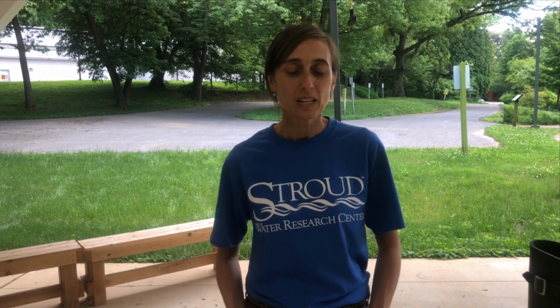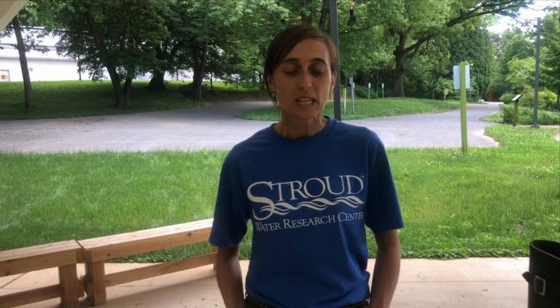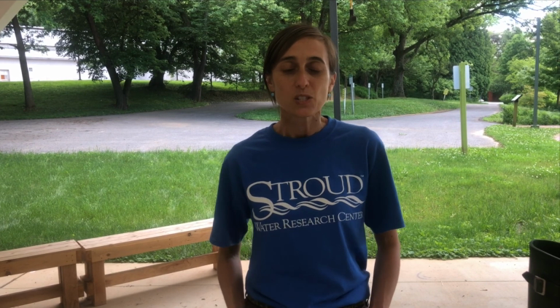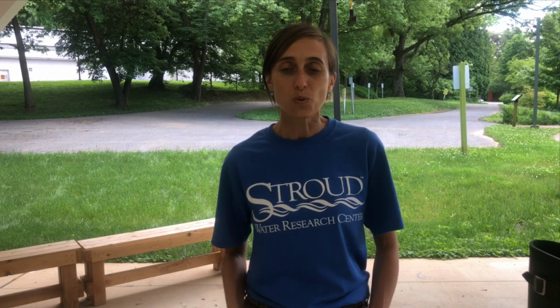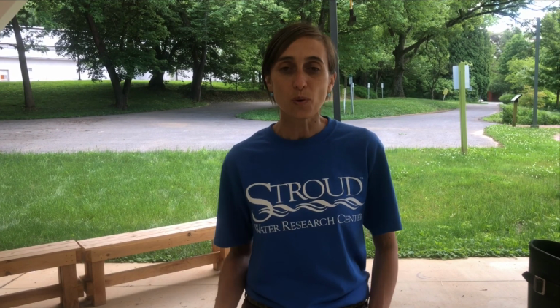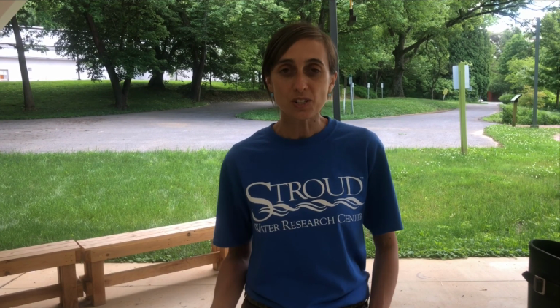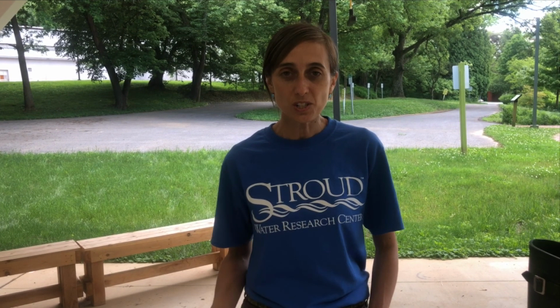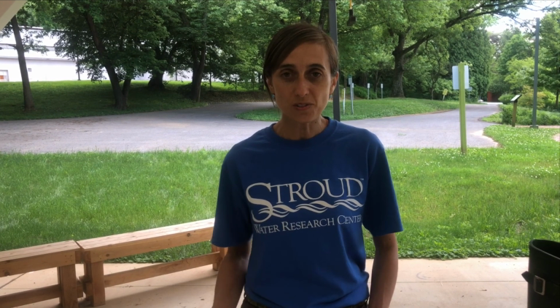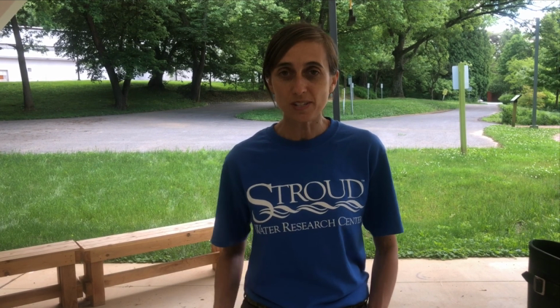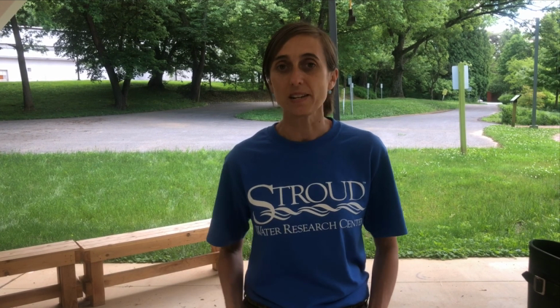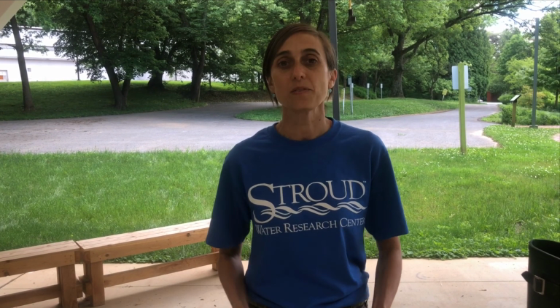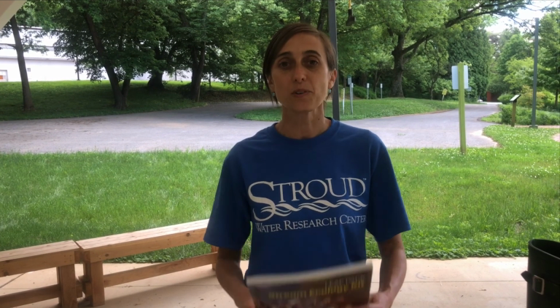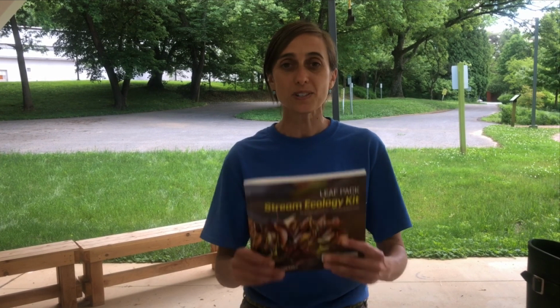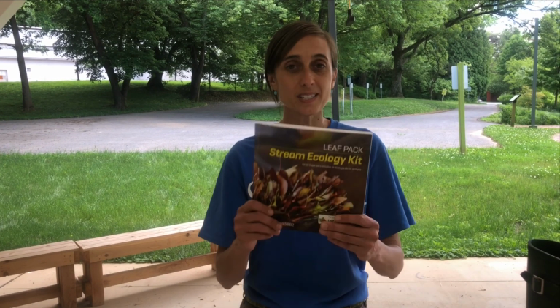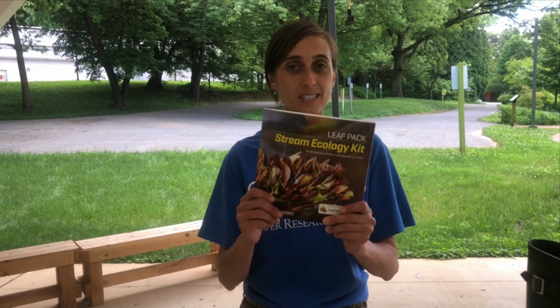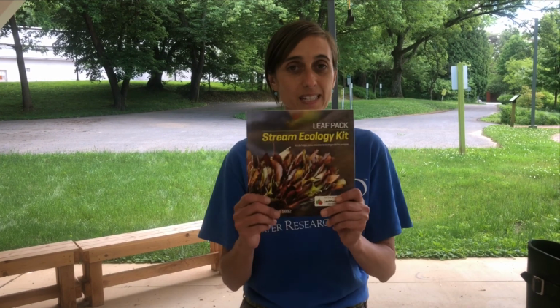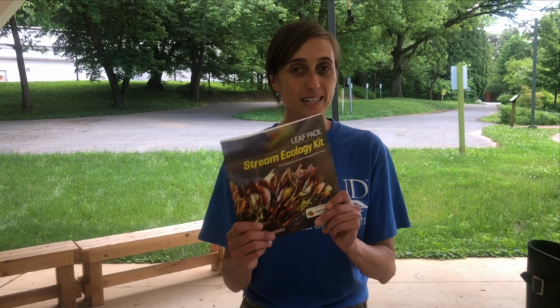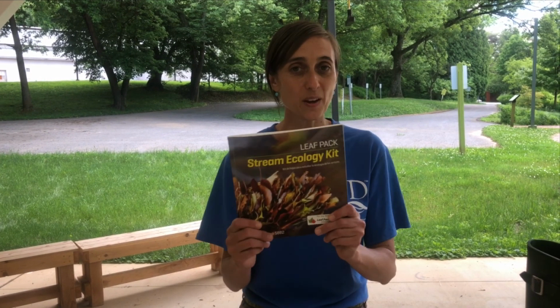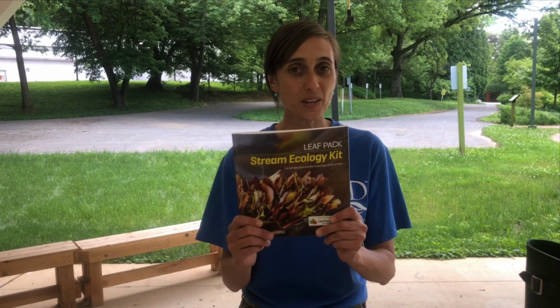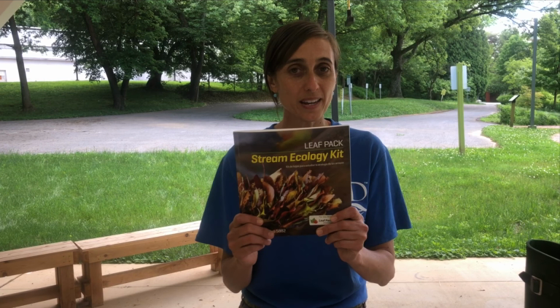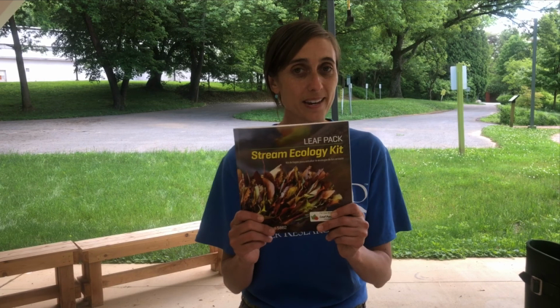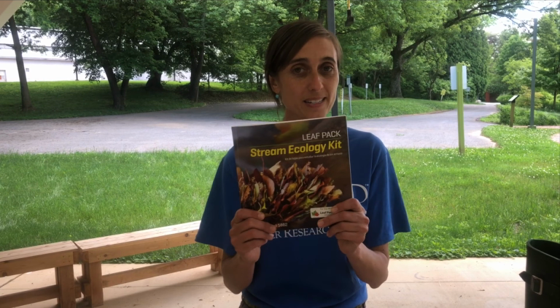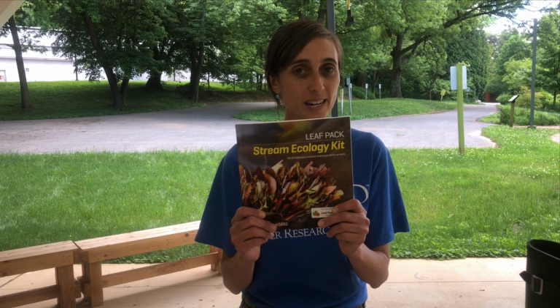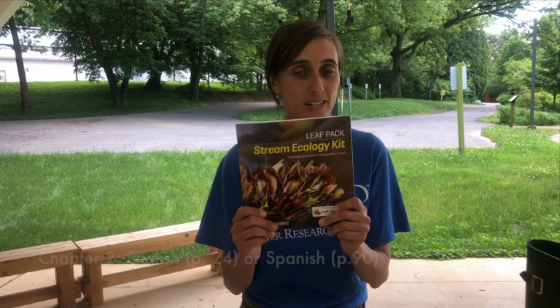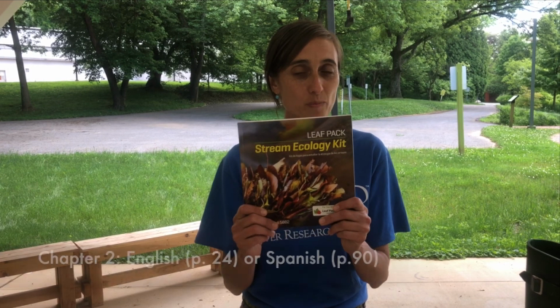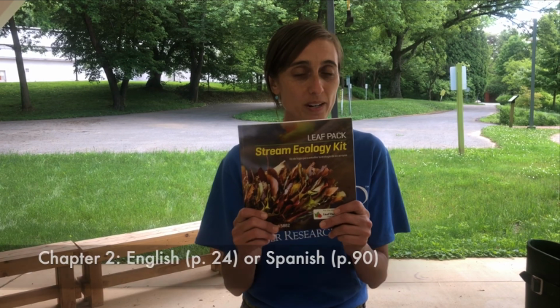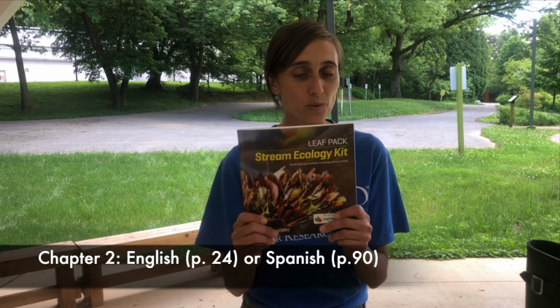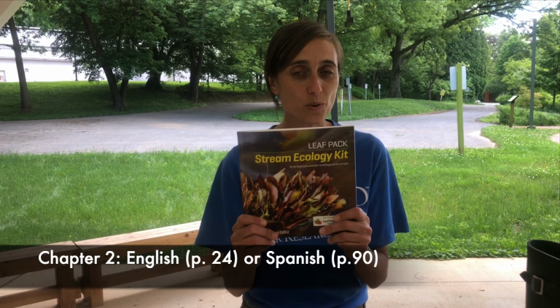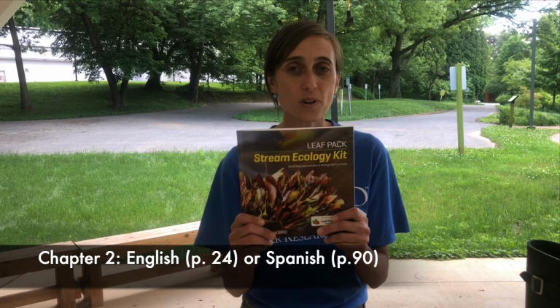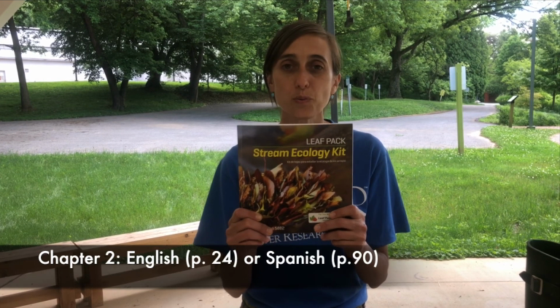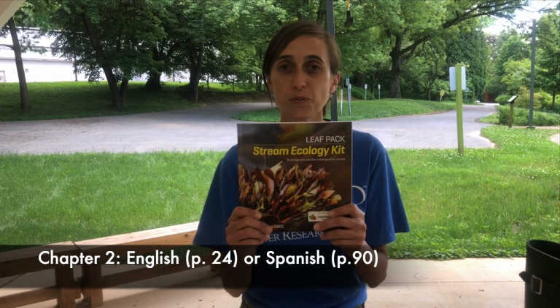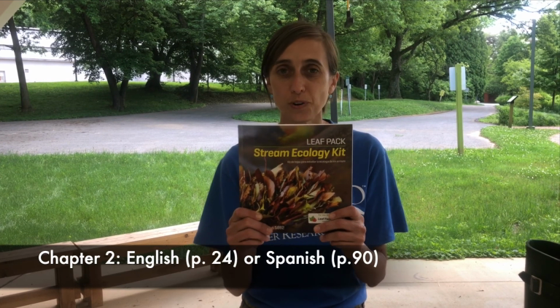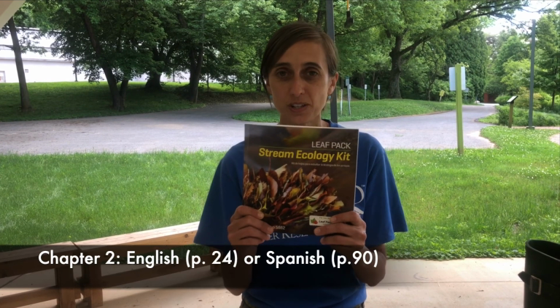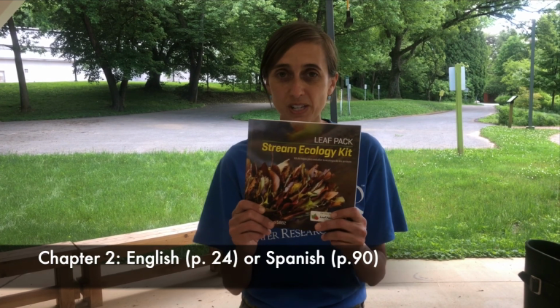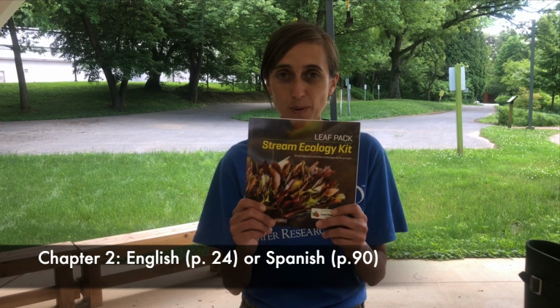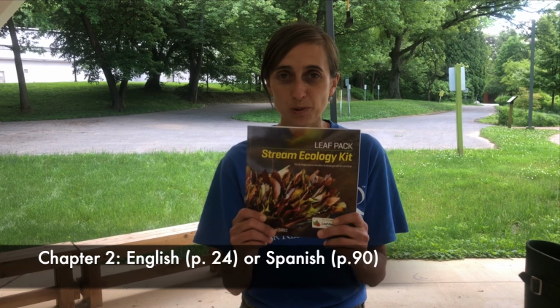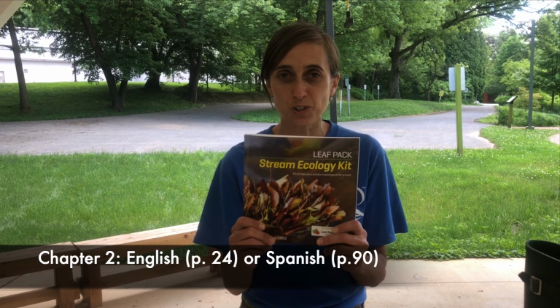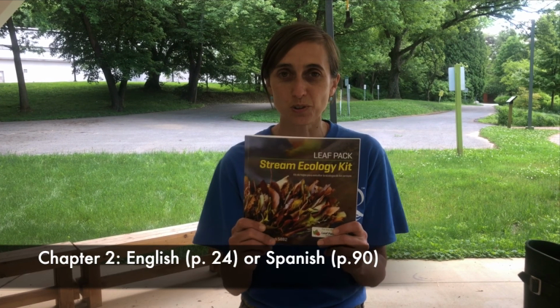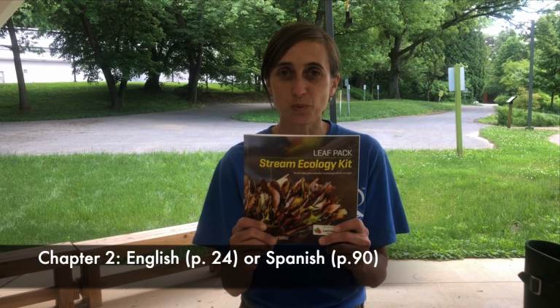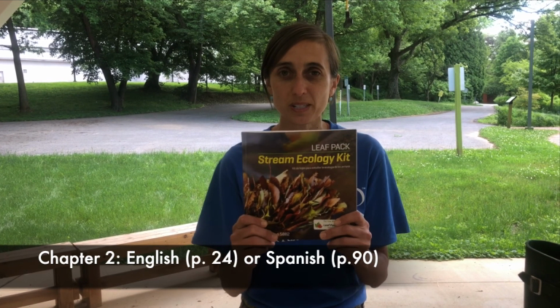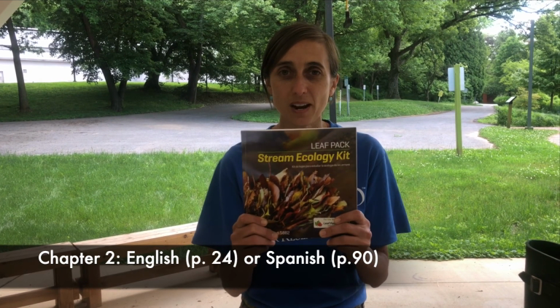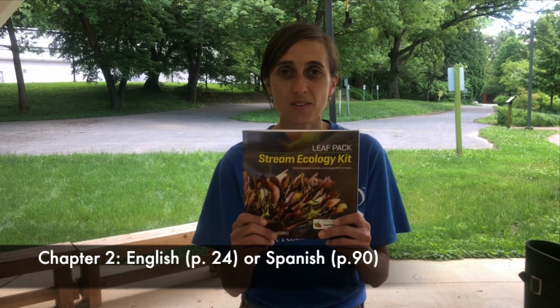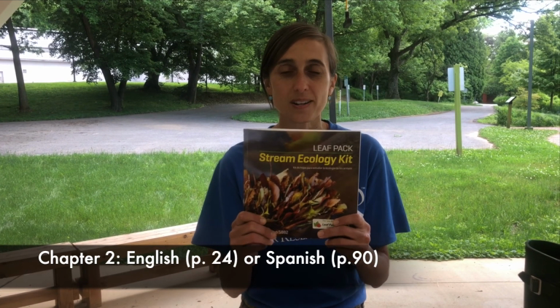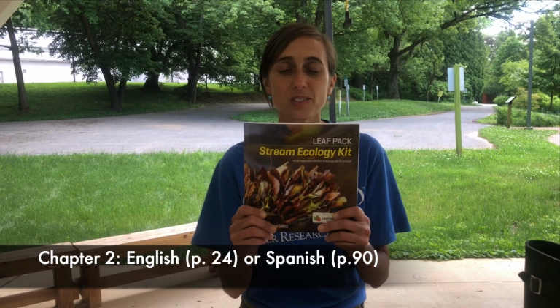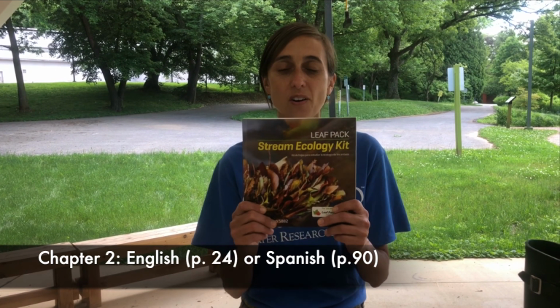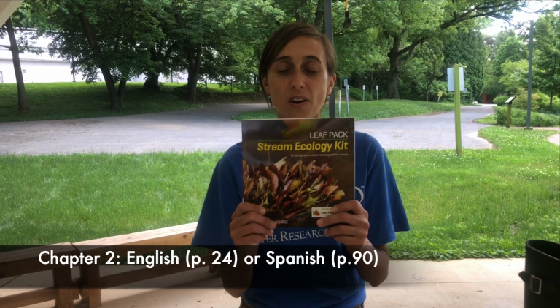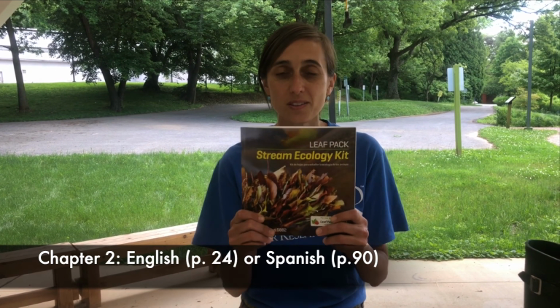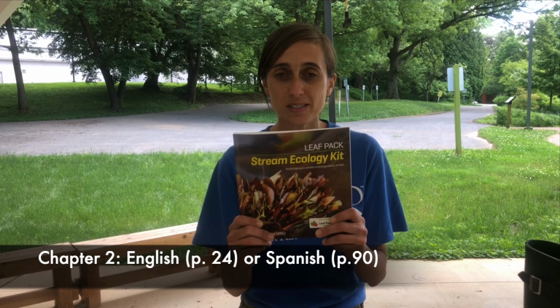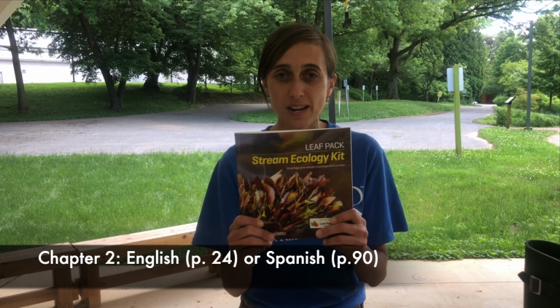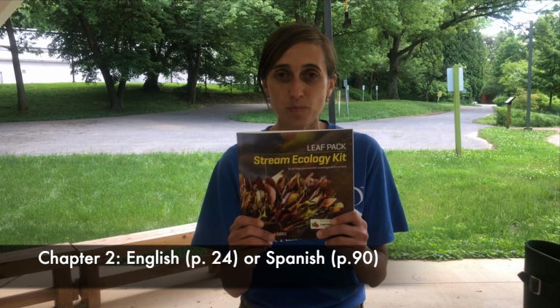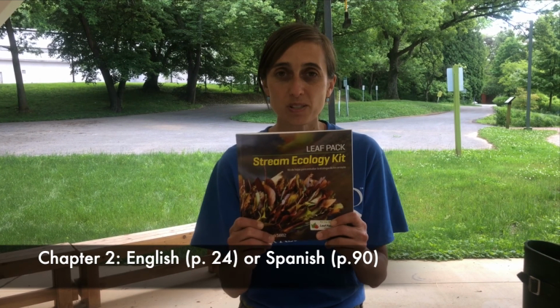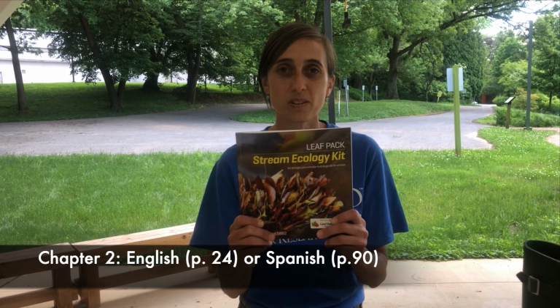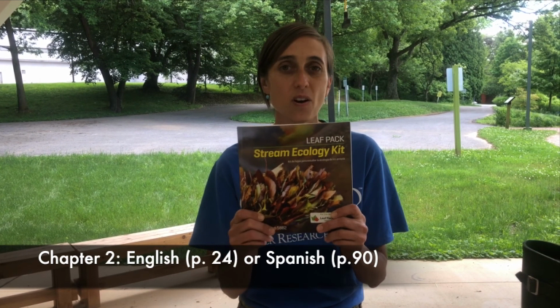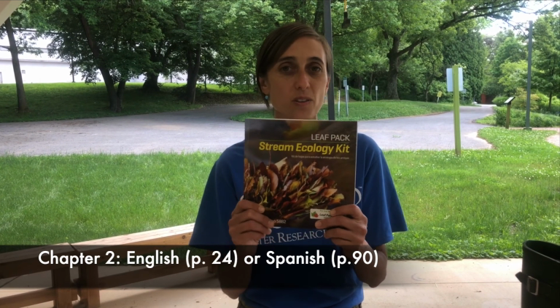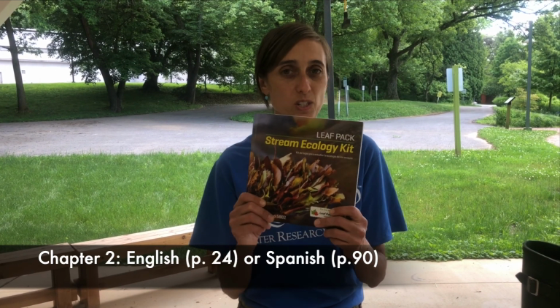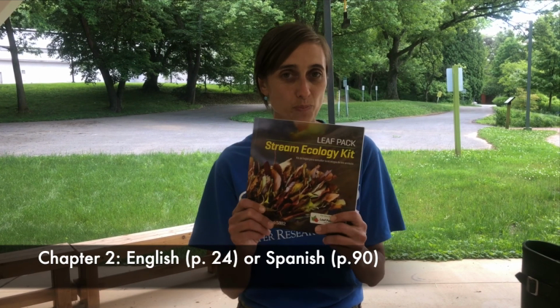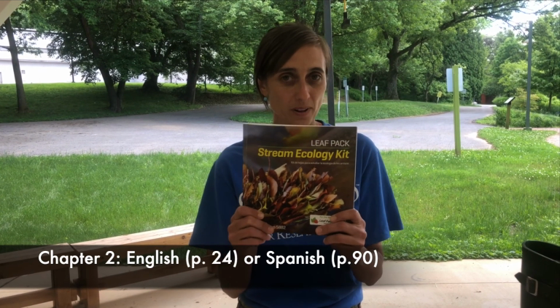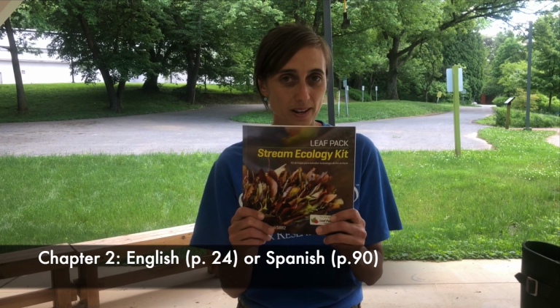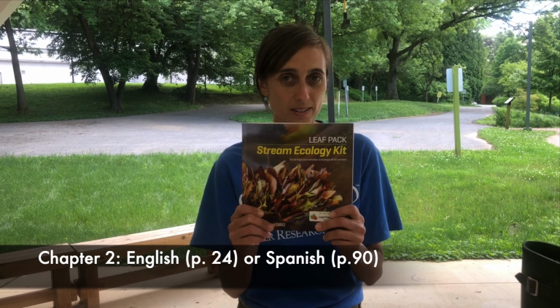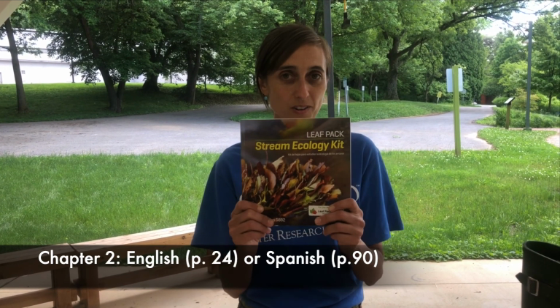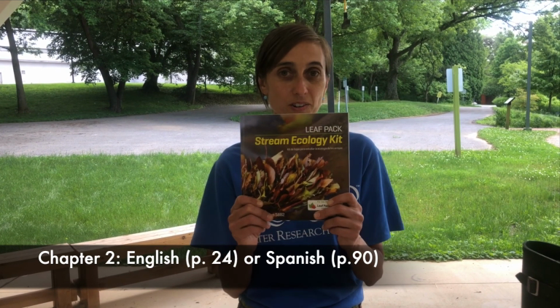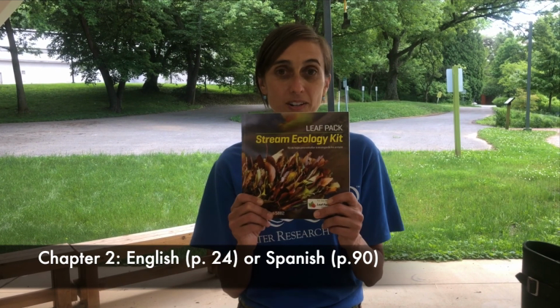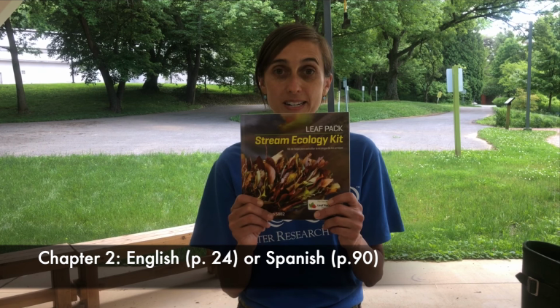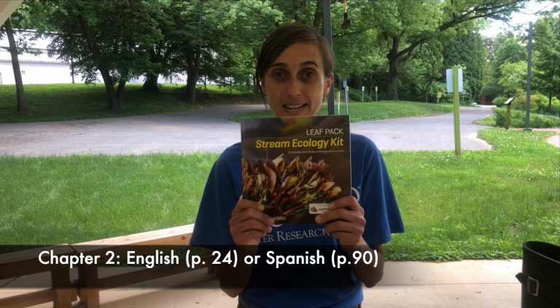So what do you need? First, get out that handy dandy manual and refer to chapter 2, which outlines all the steps and all the supplies that you're going to need.